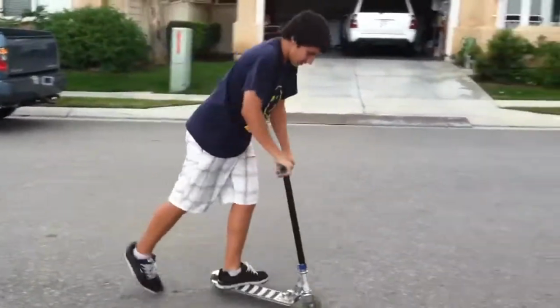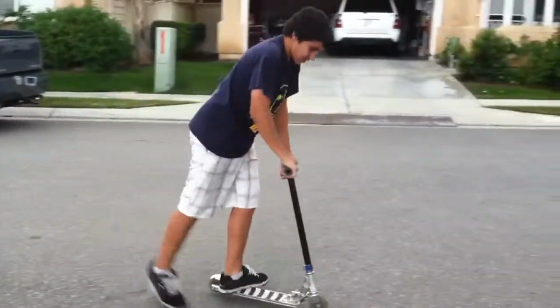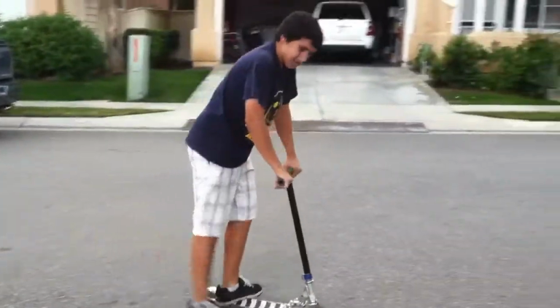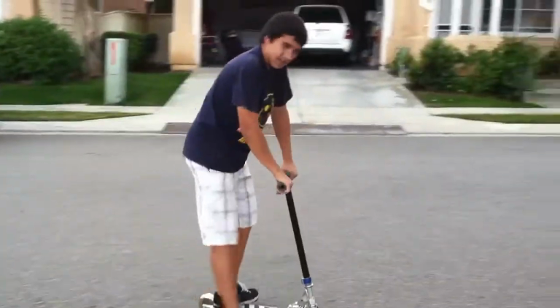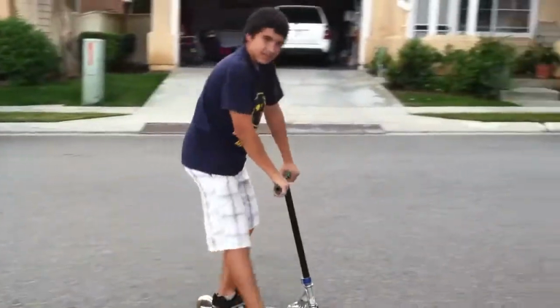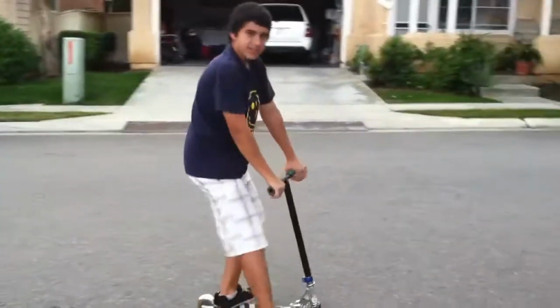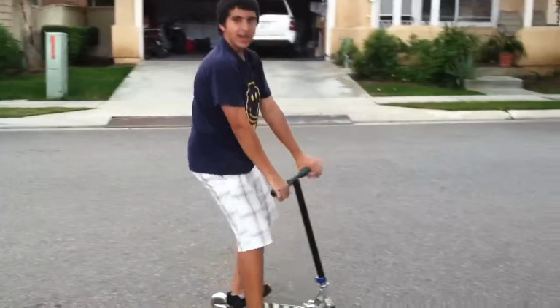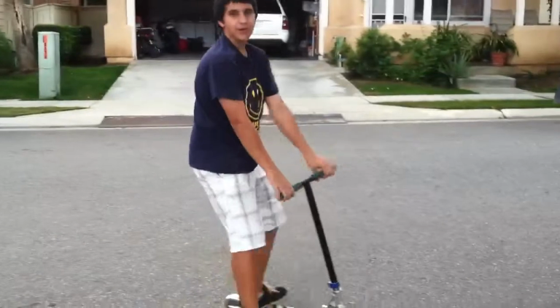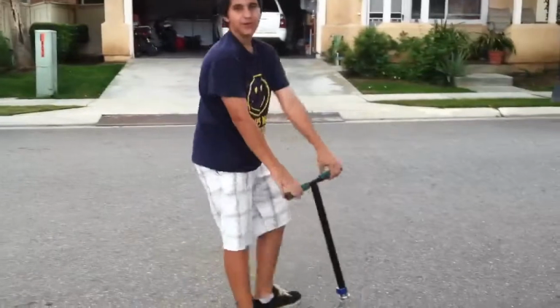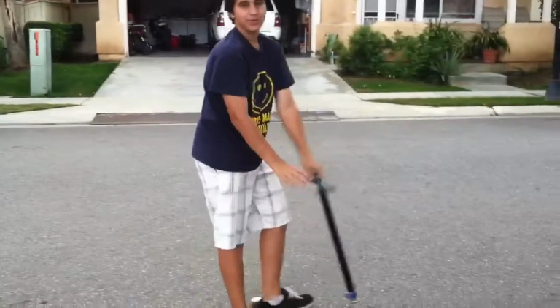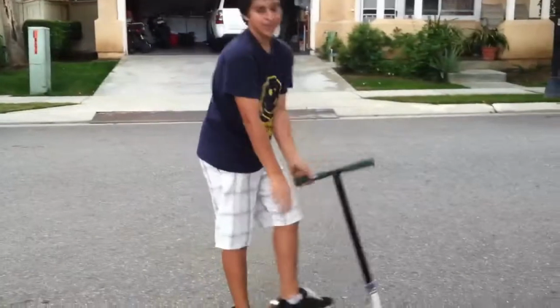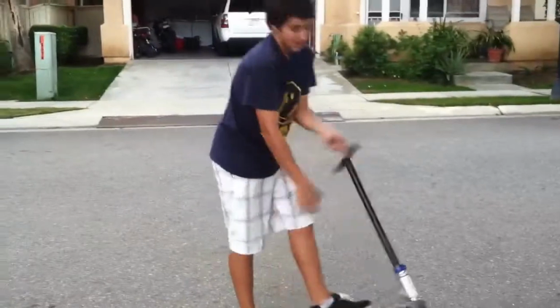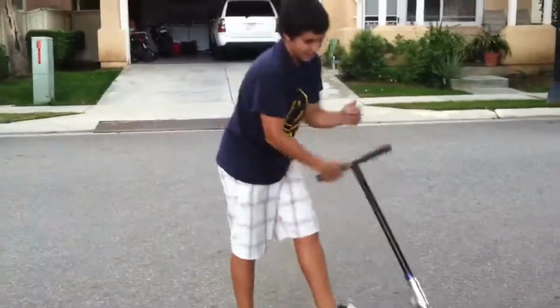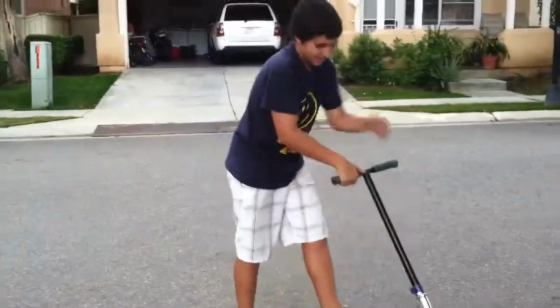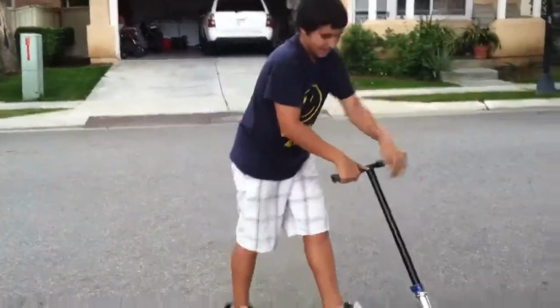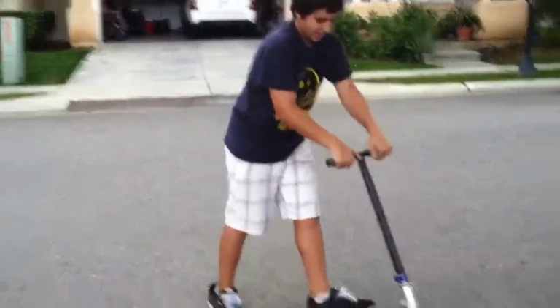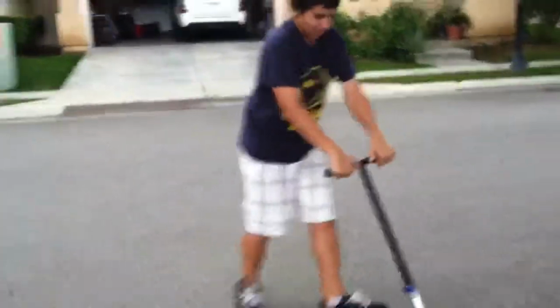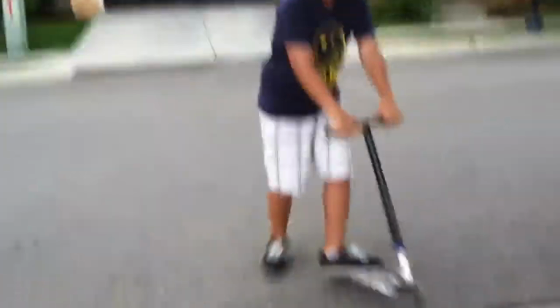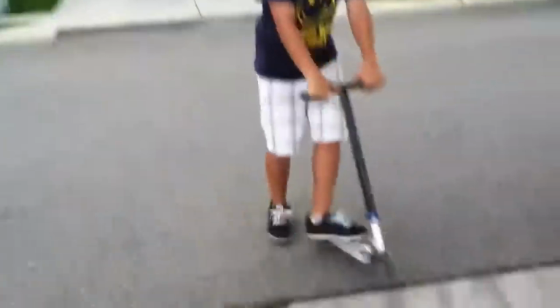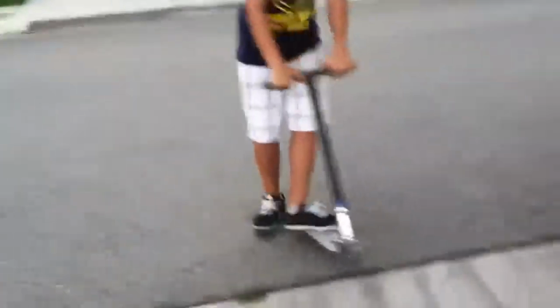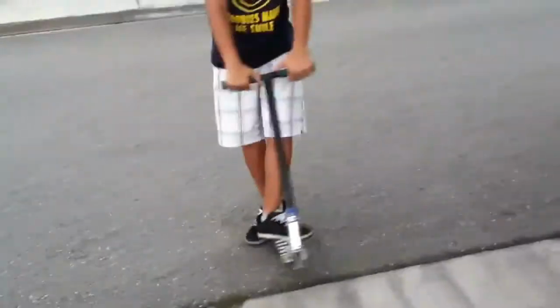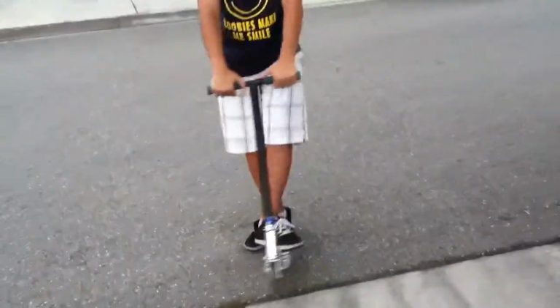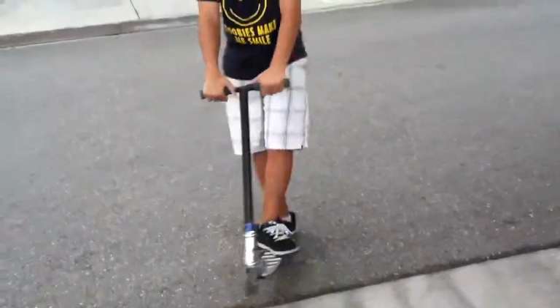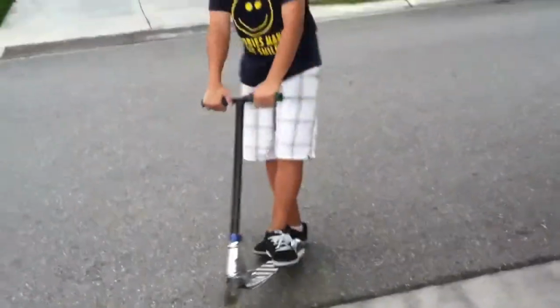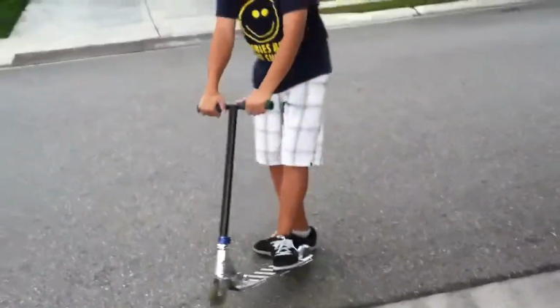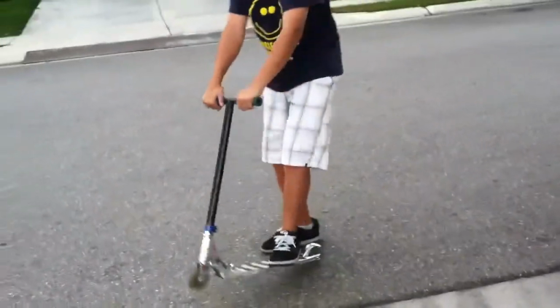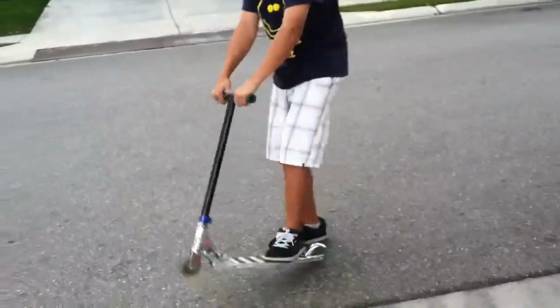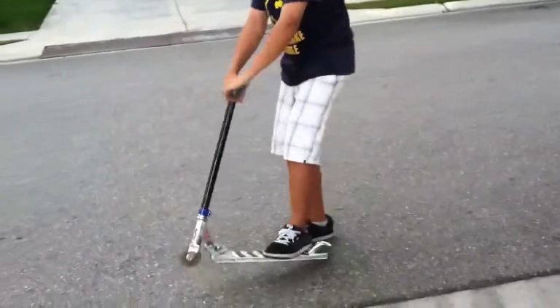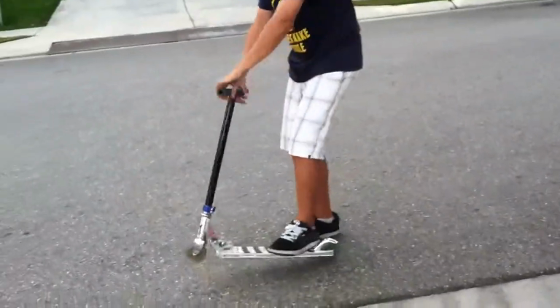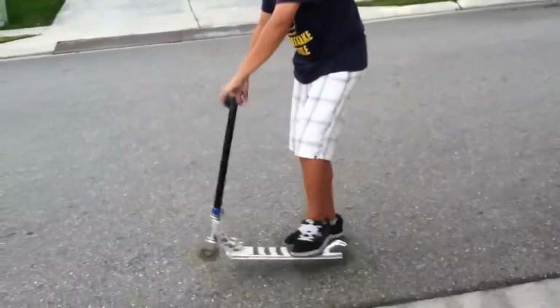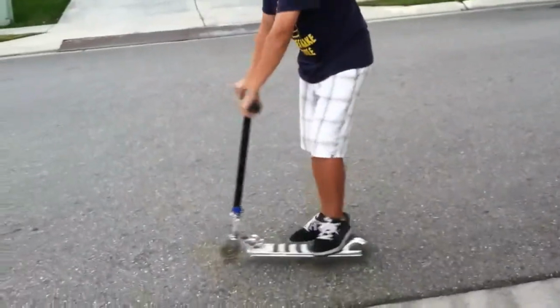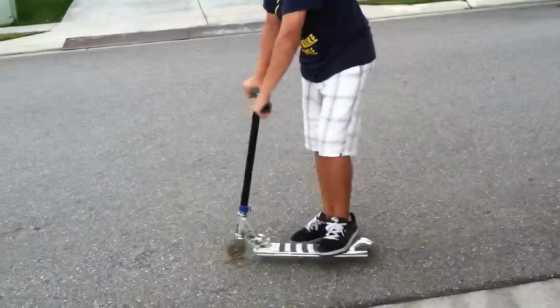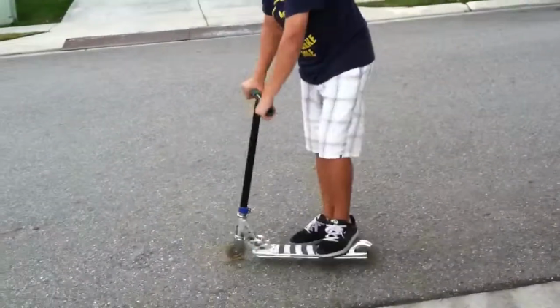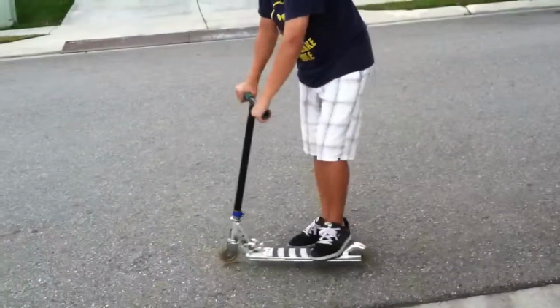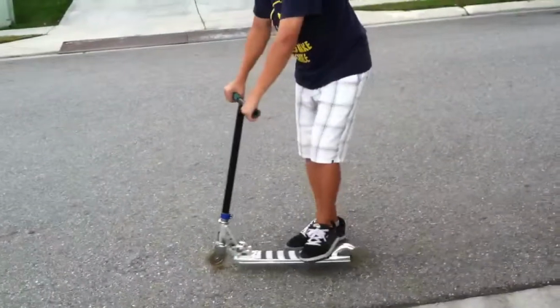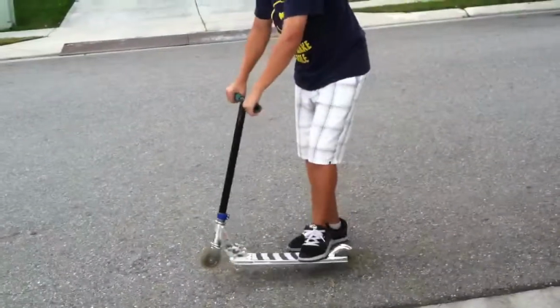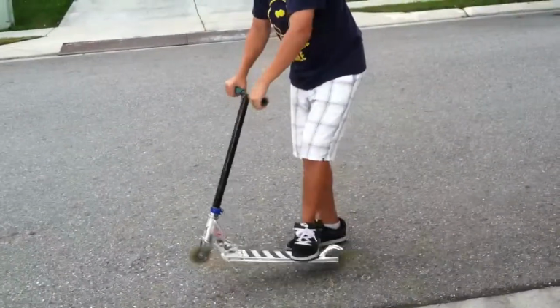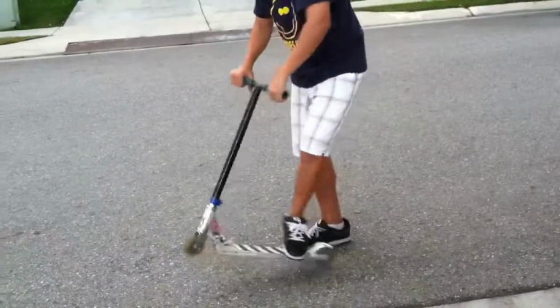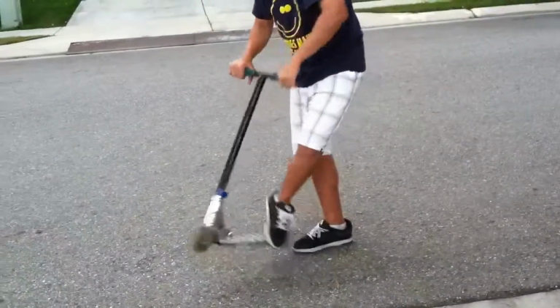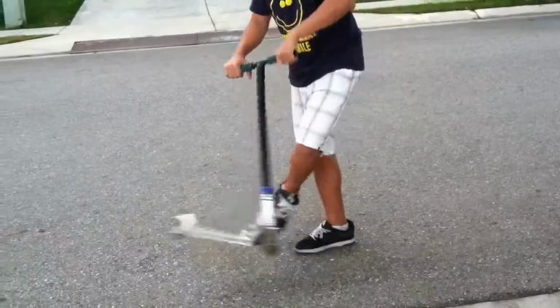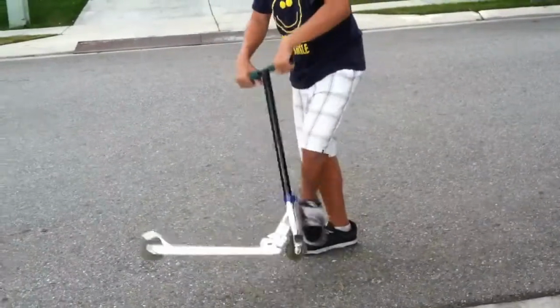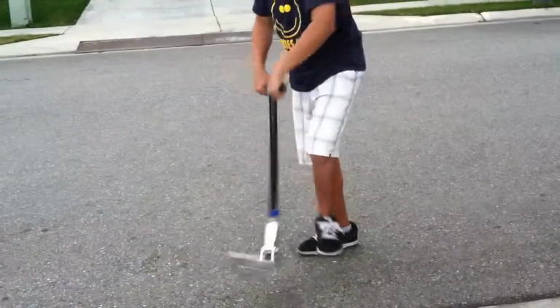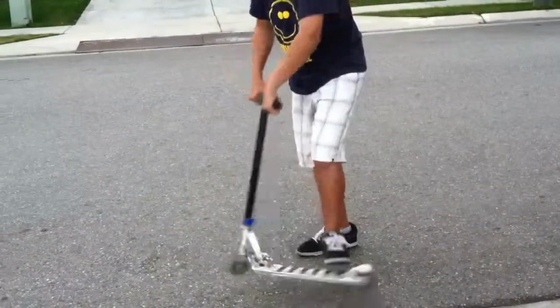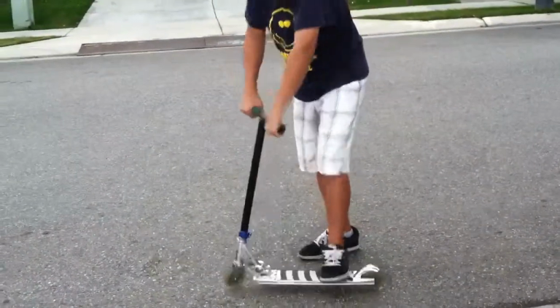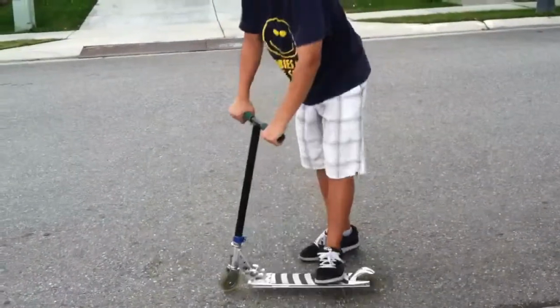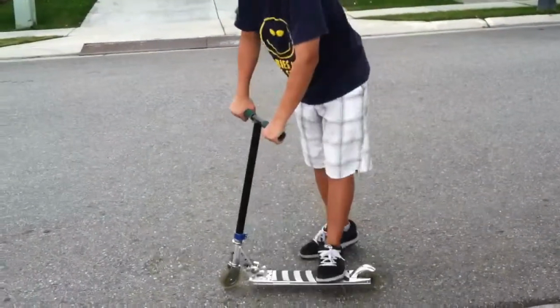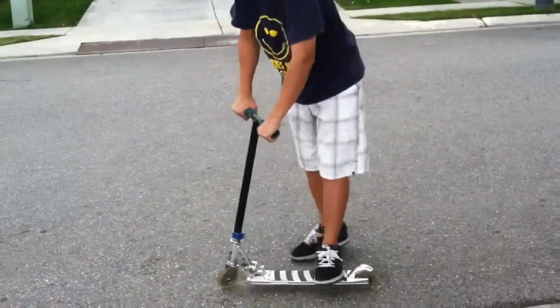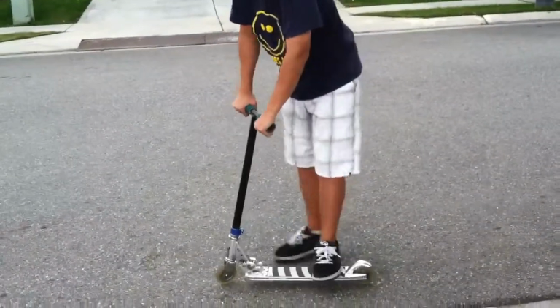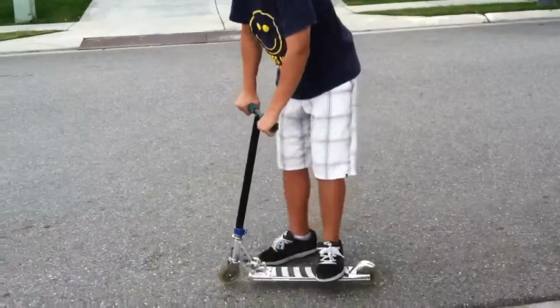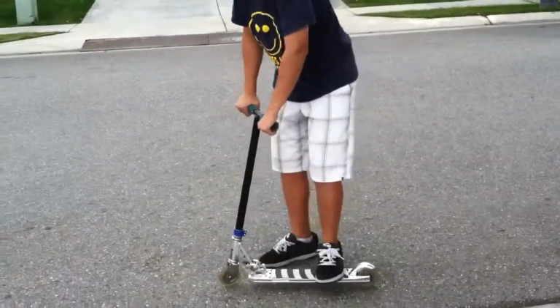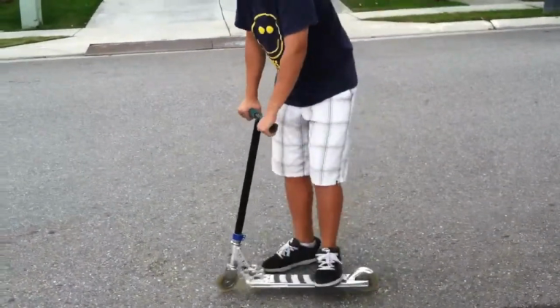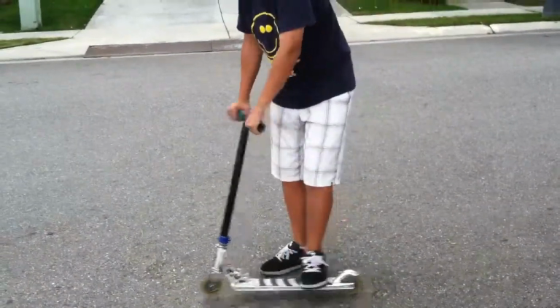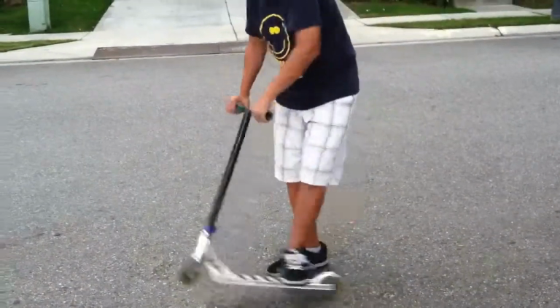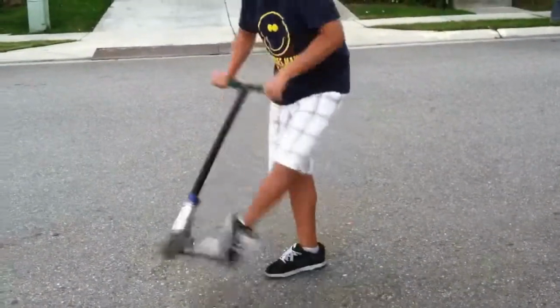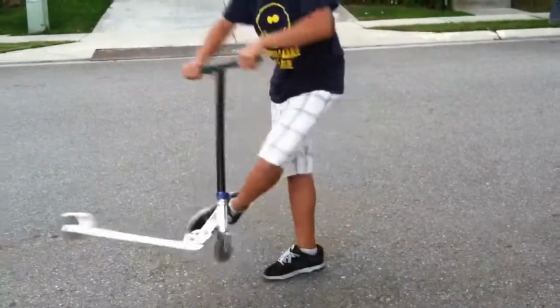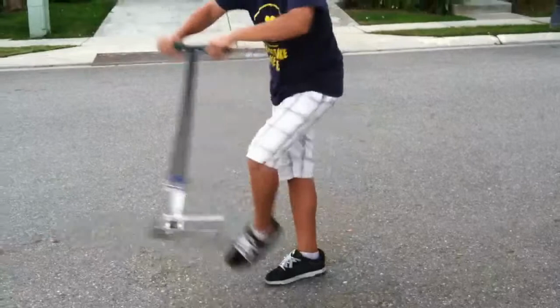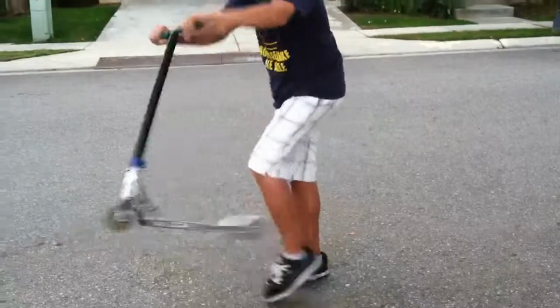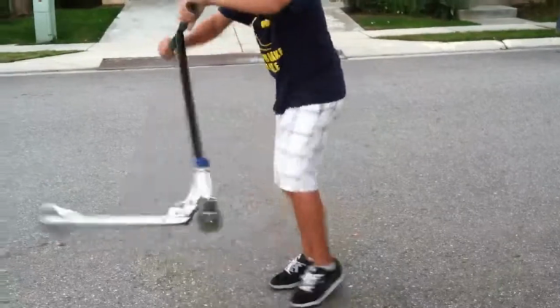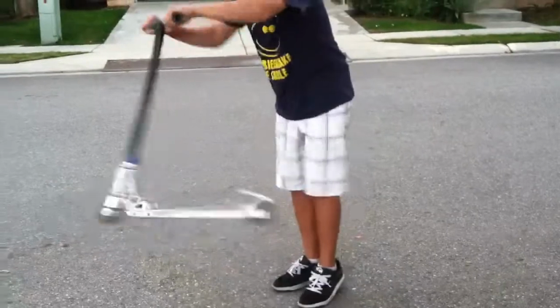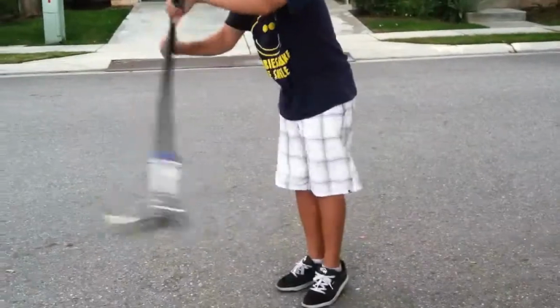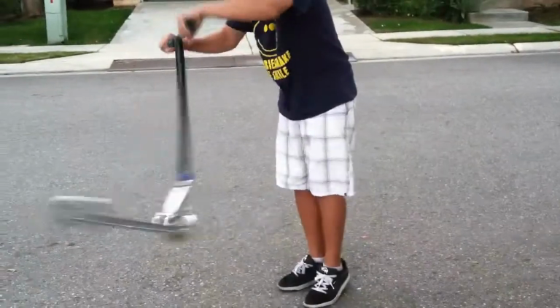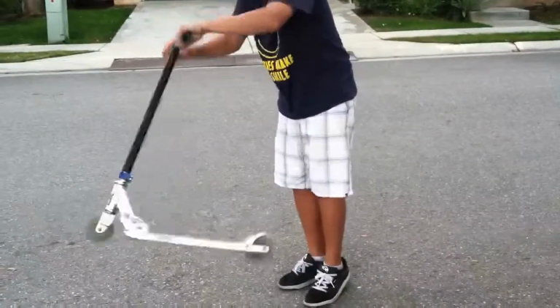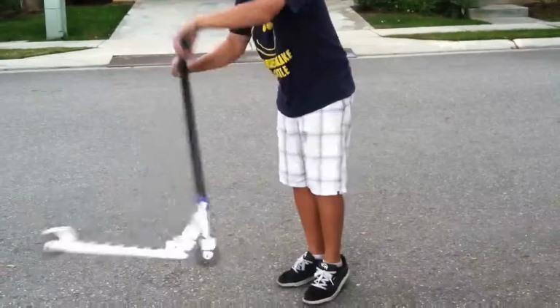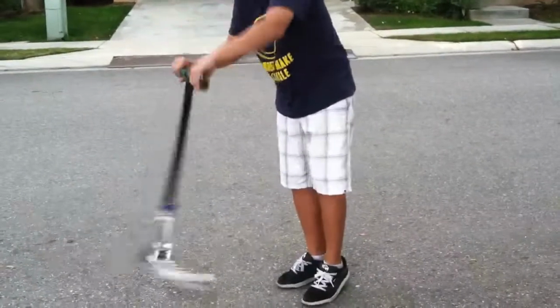Because tail whips aren't just about kicking it all the way around — you're going to kick and spin.